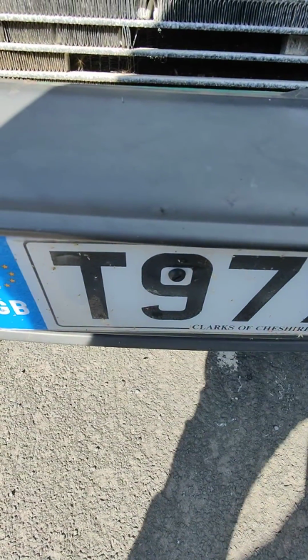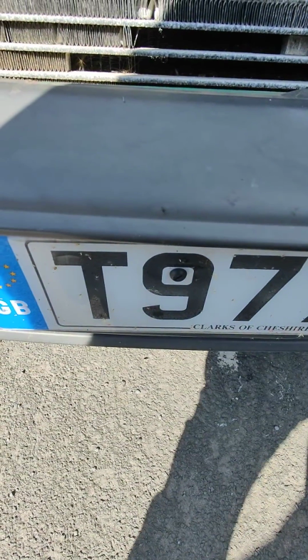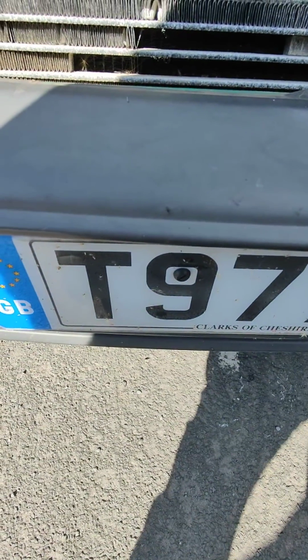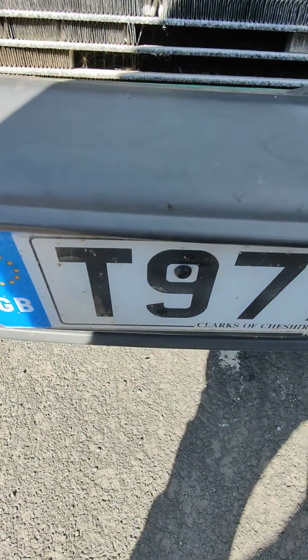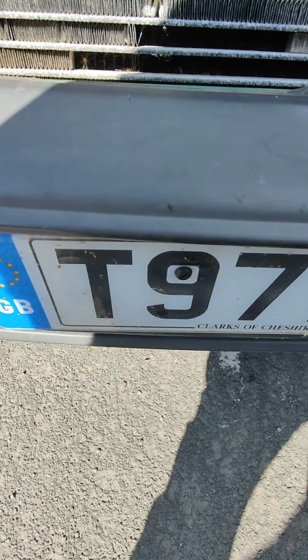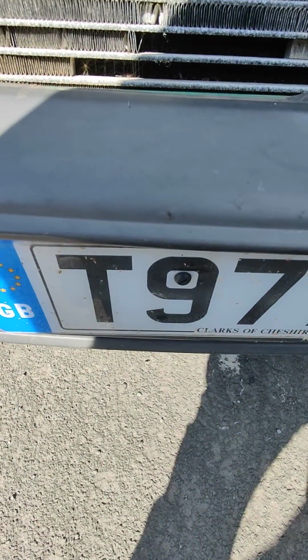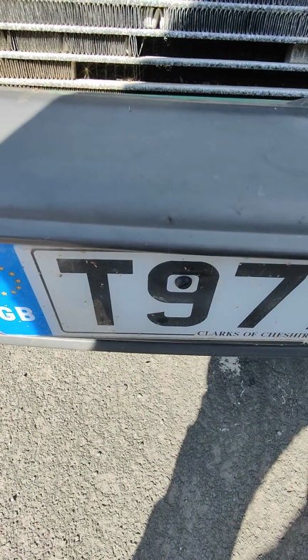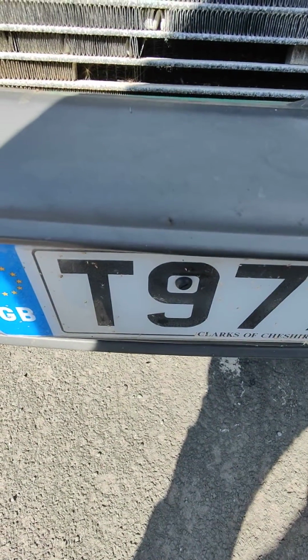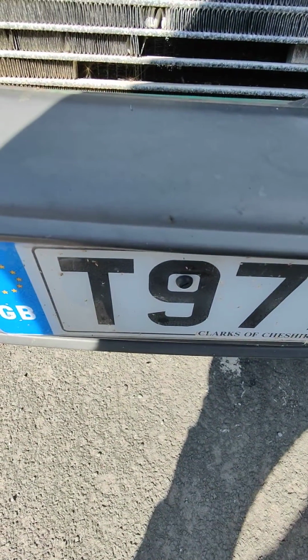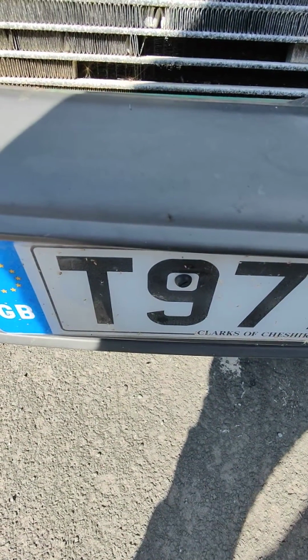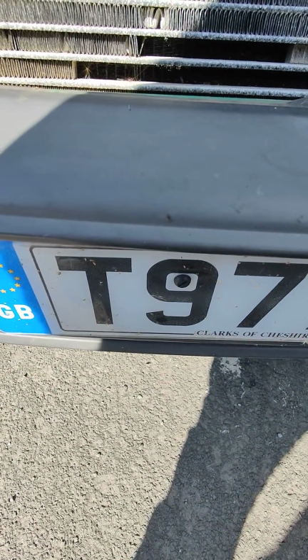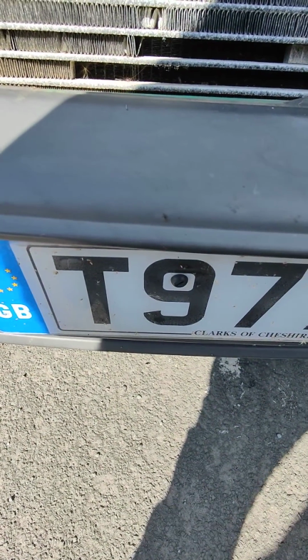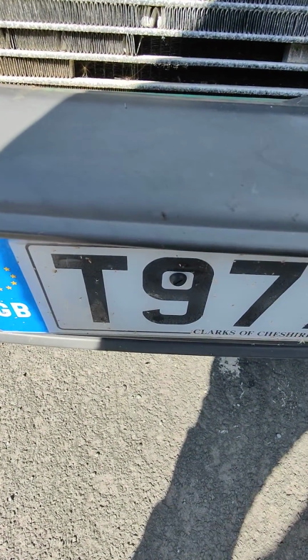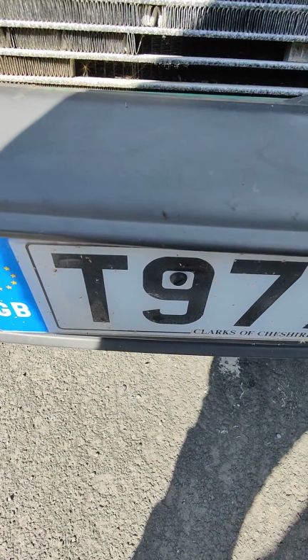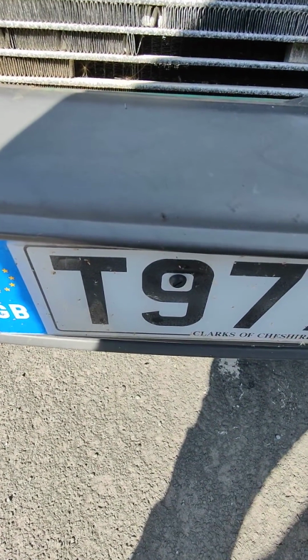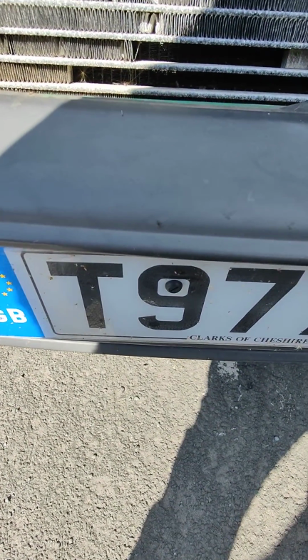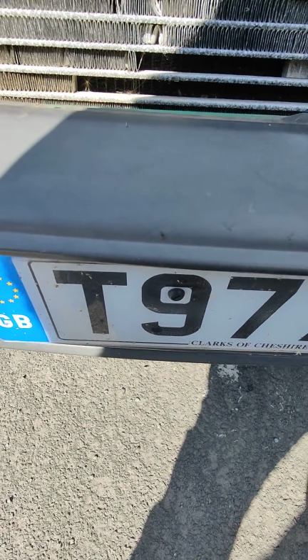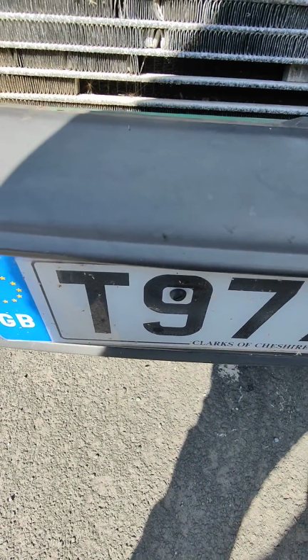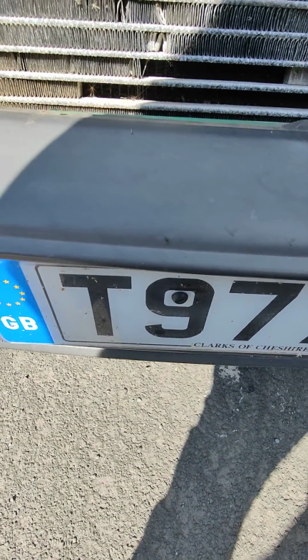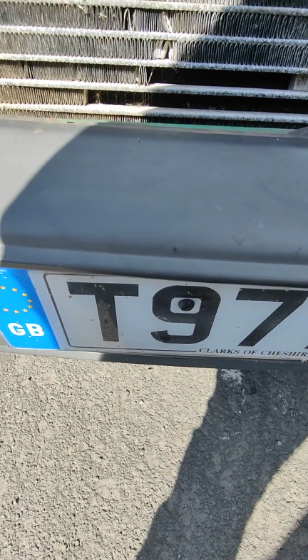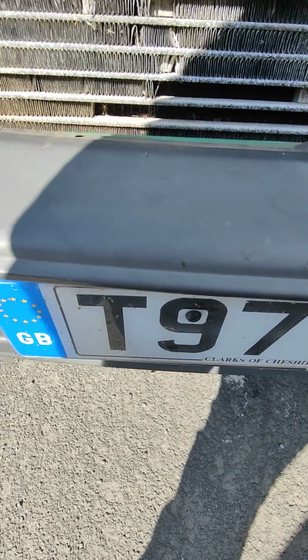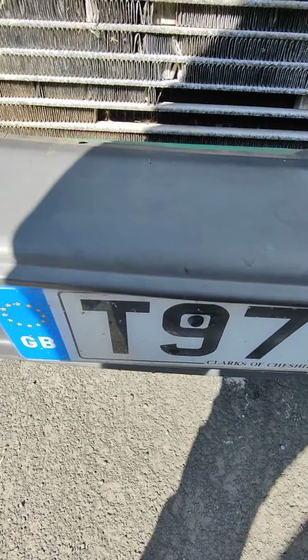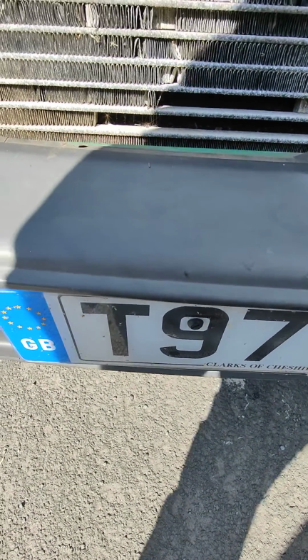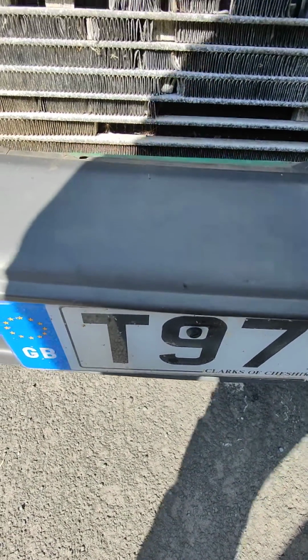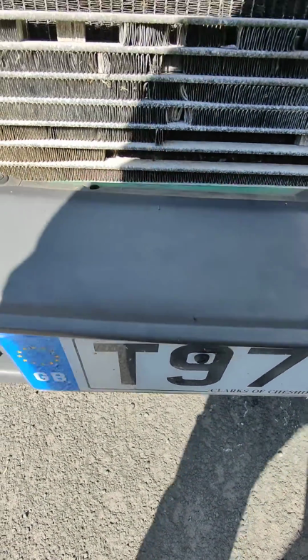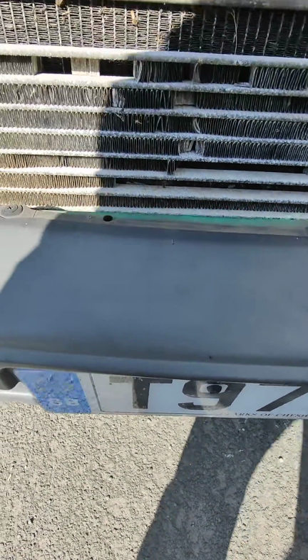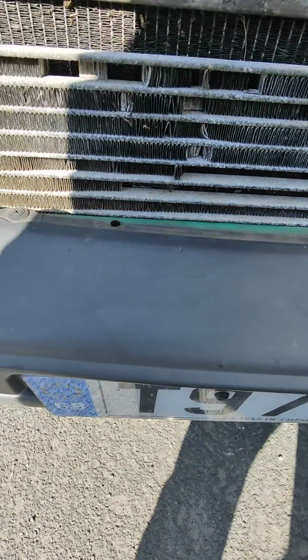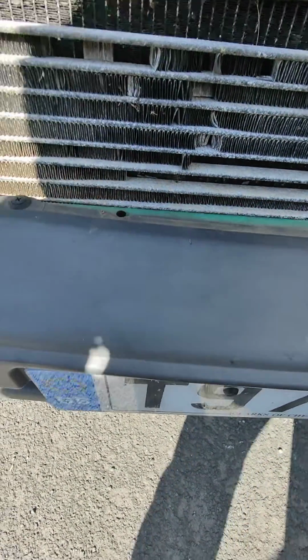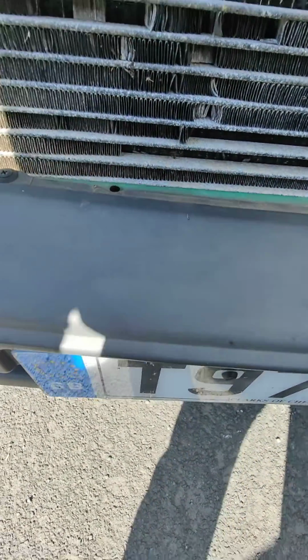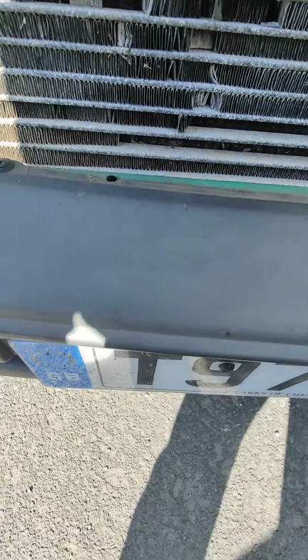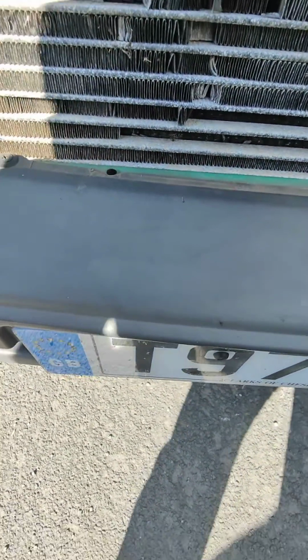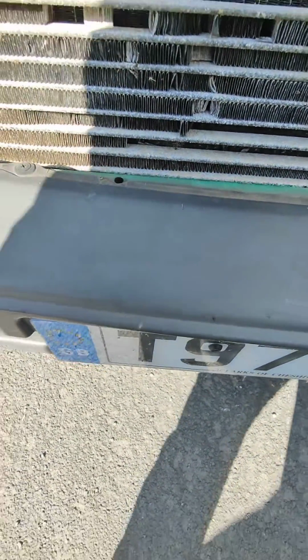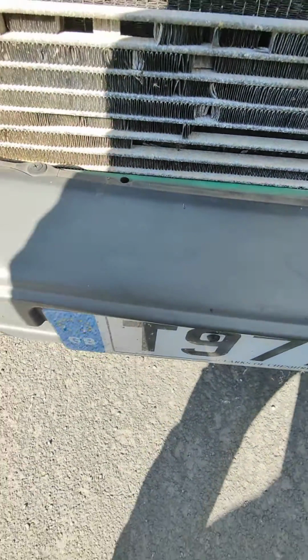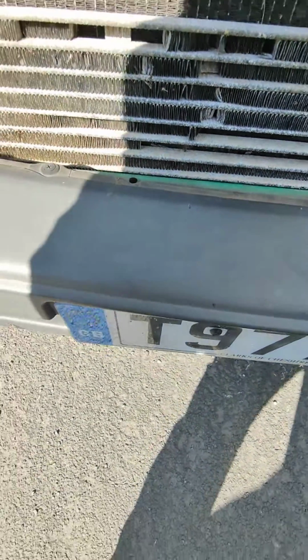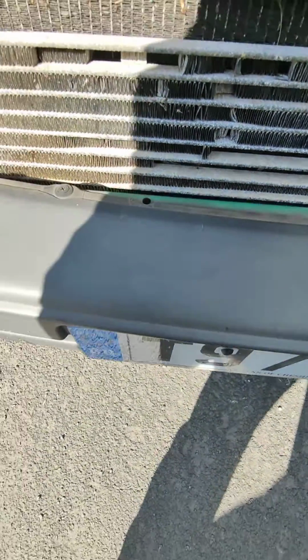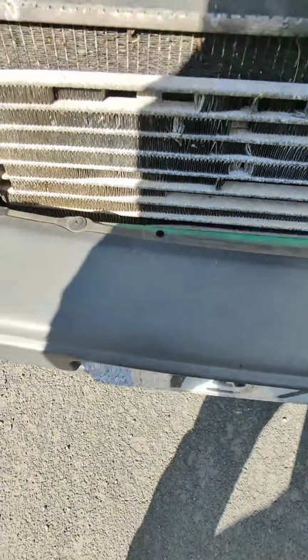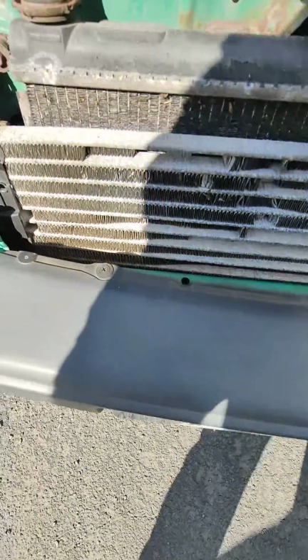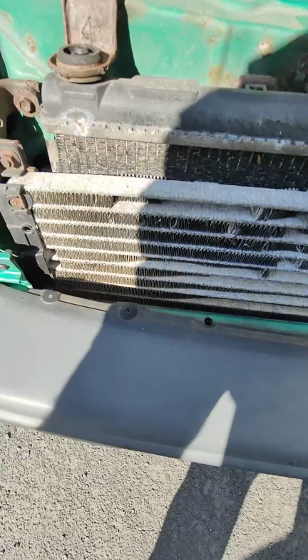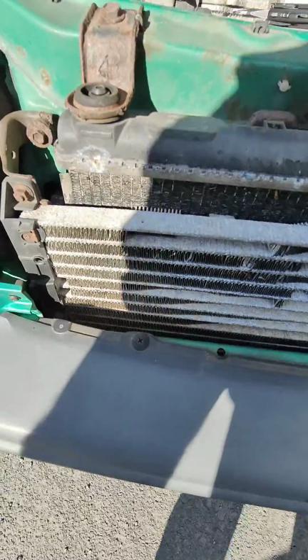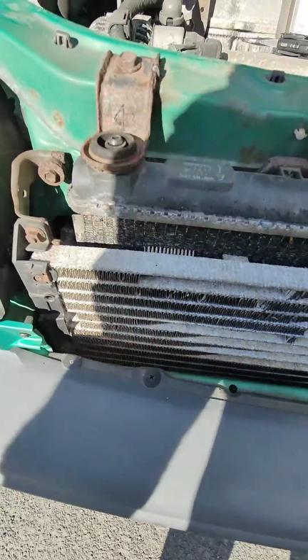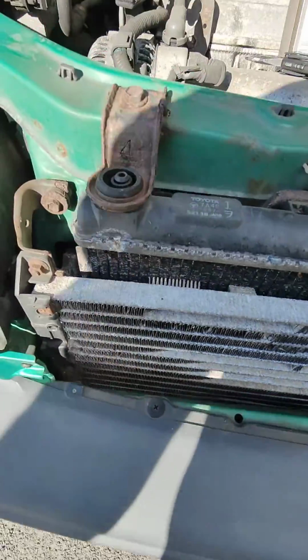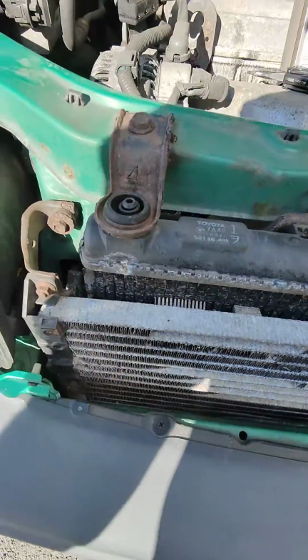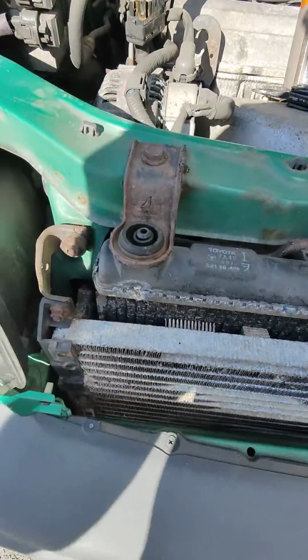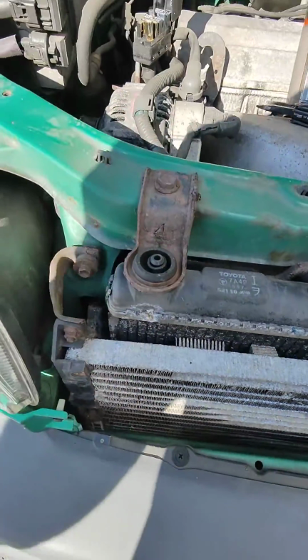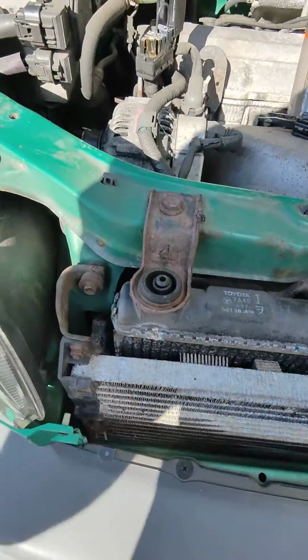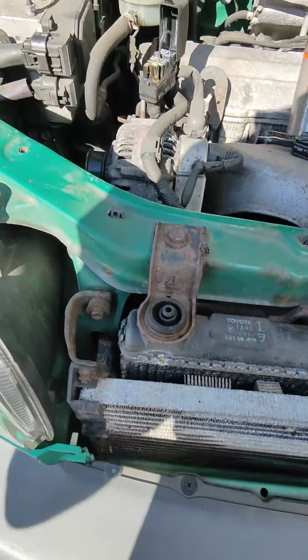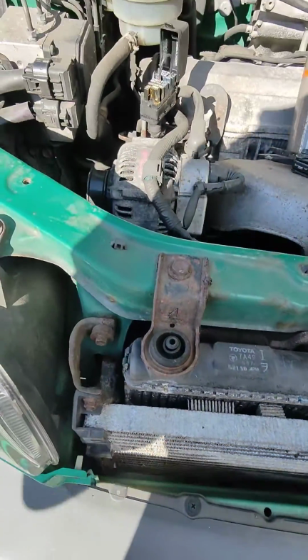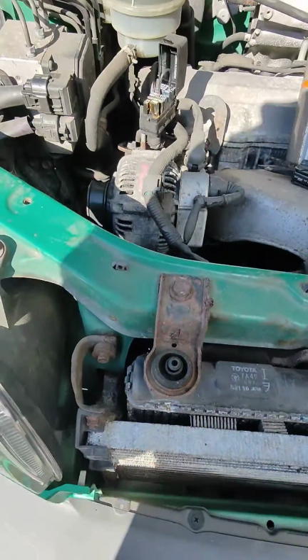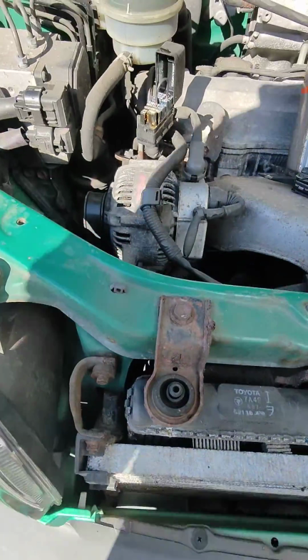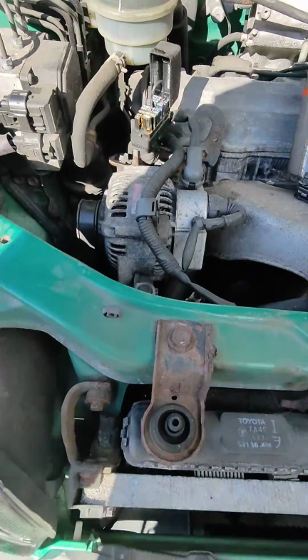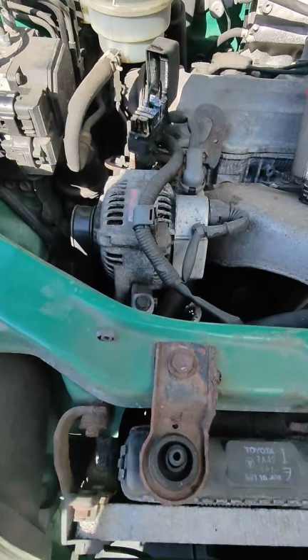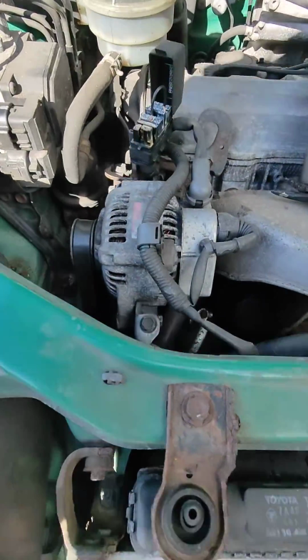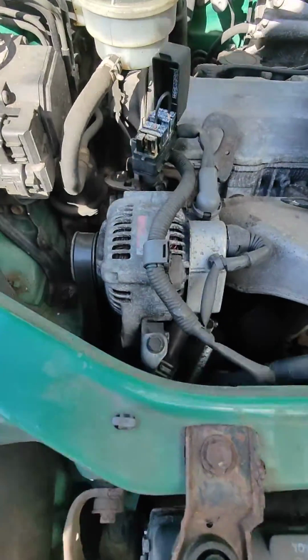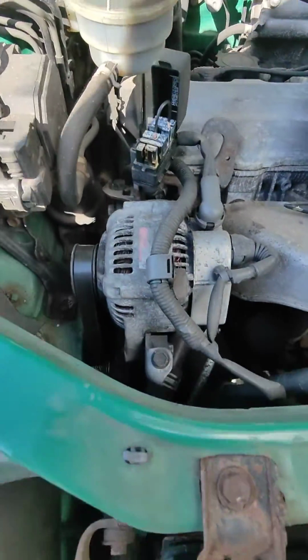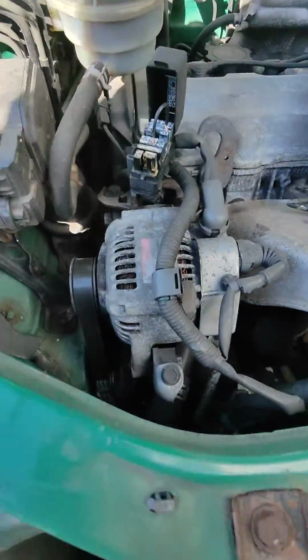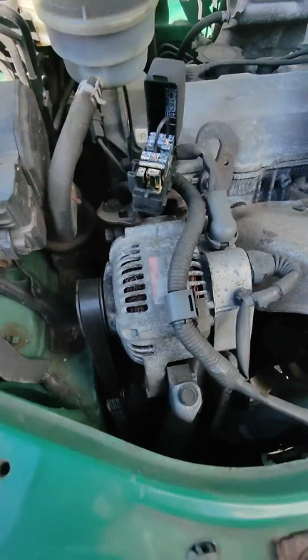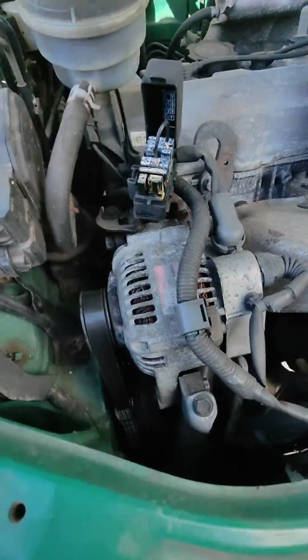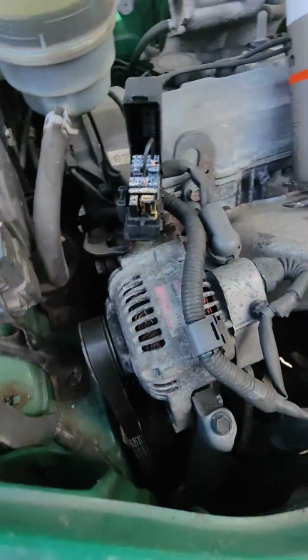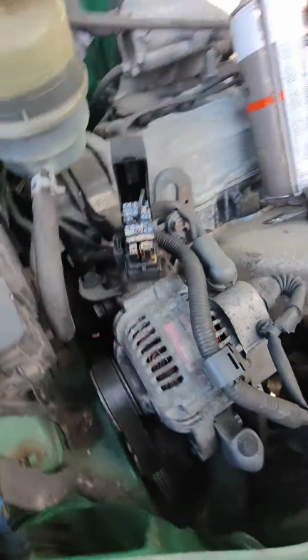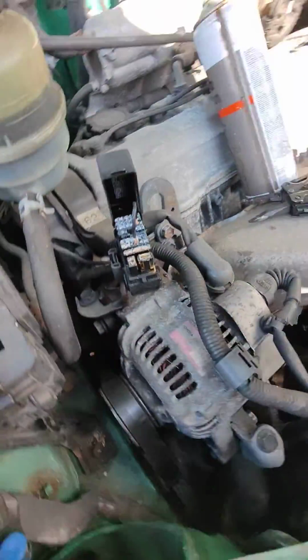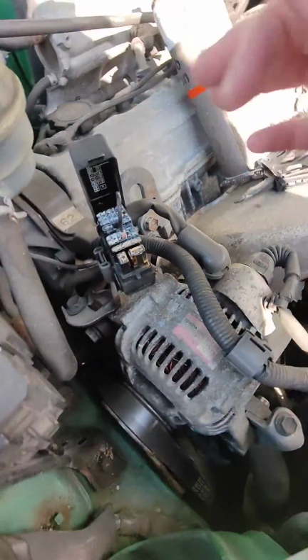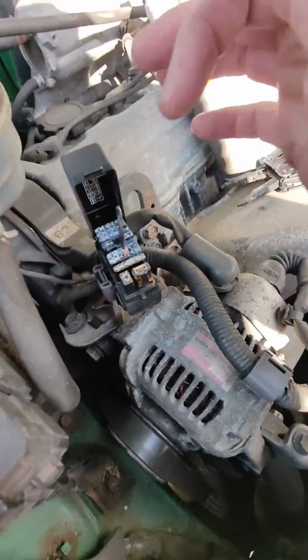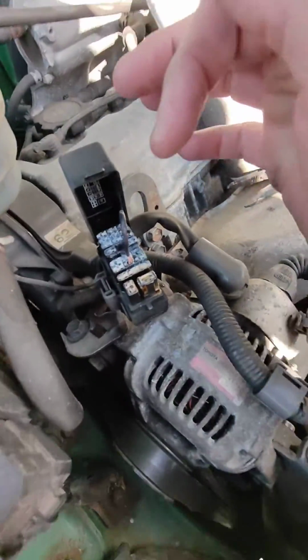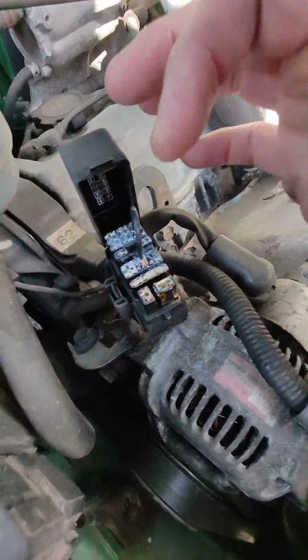I've got a 1999 T-REG RAV4. It's had an intermittent ABS fault, which has now become a permanent fault.